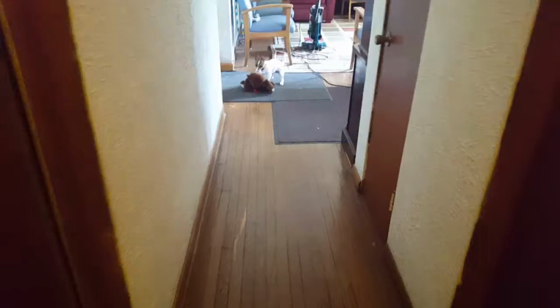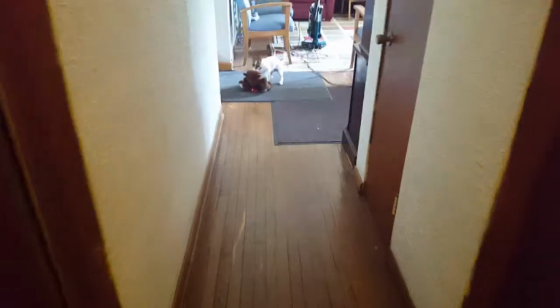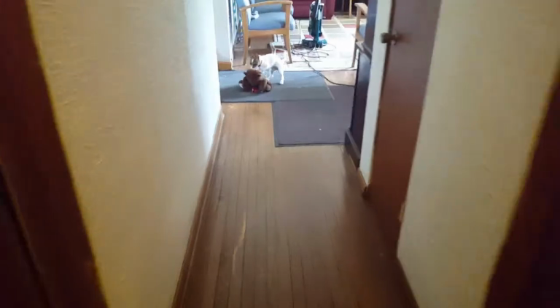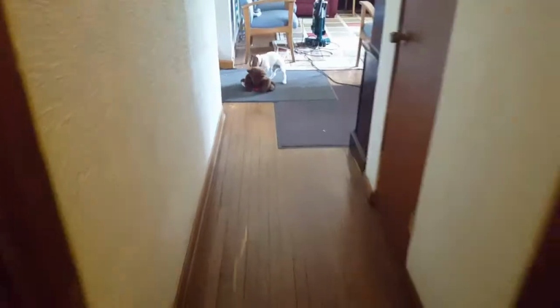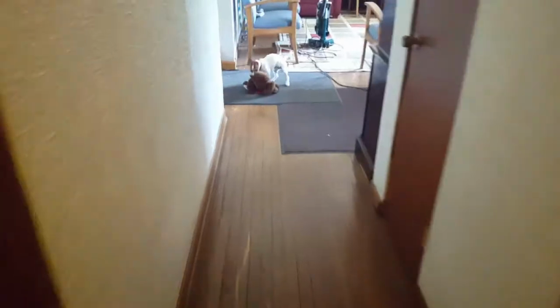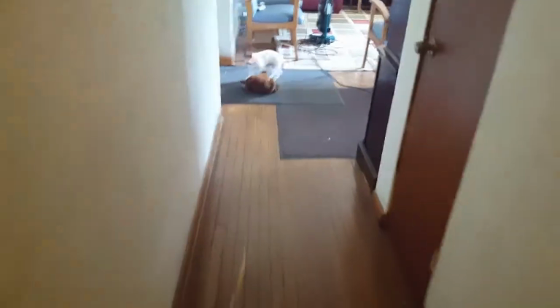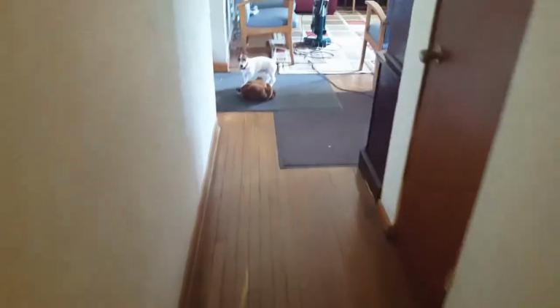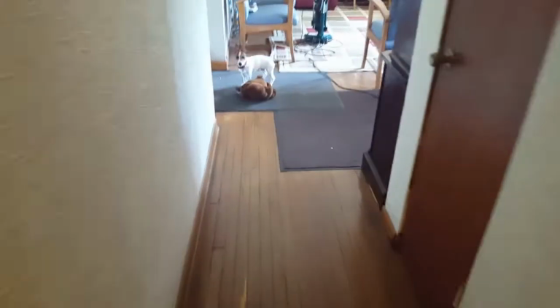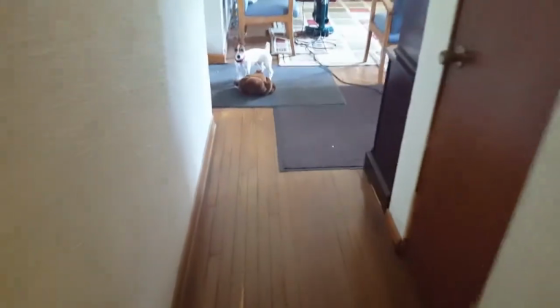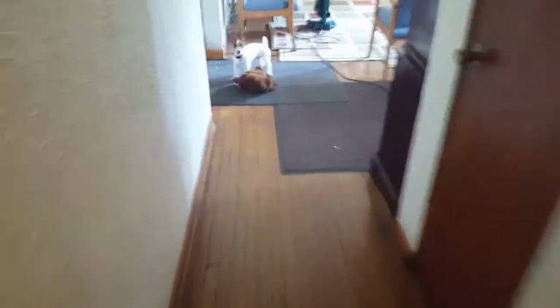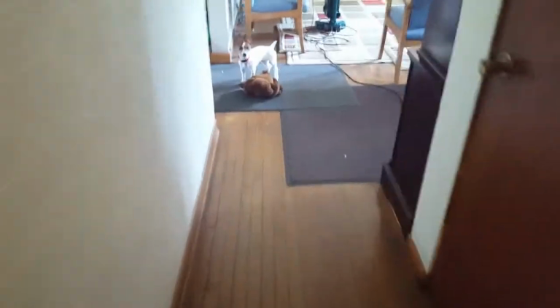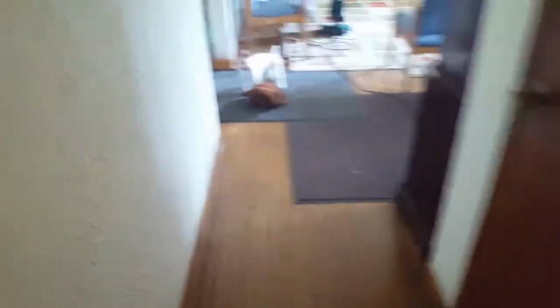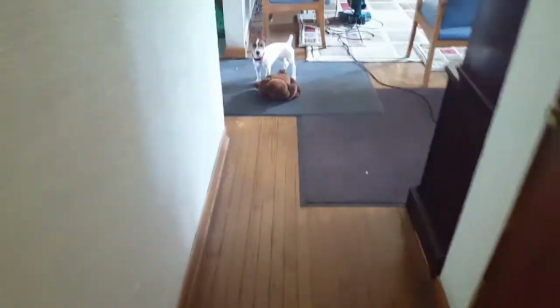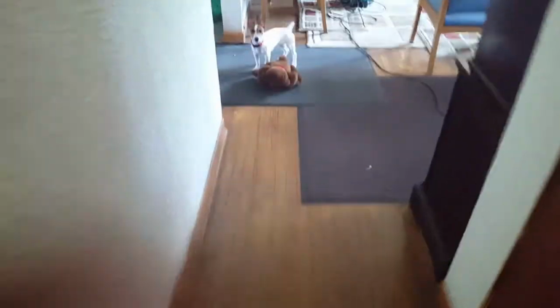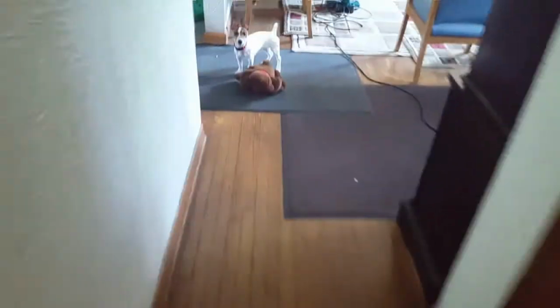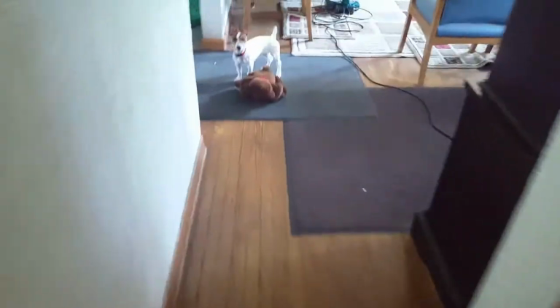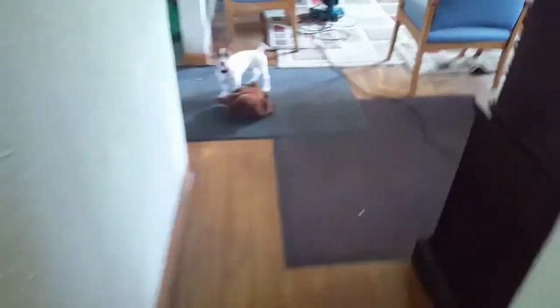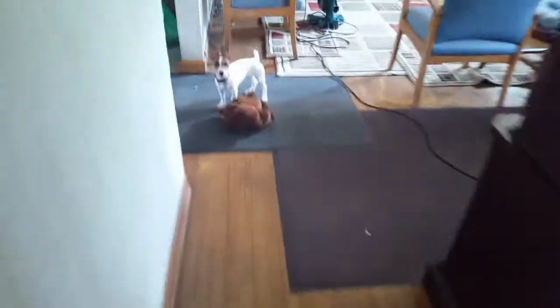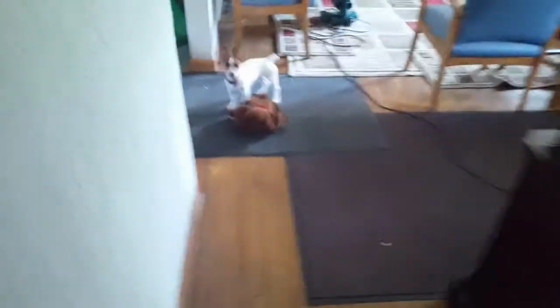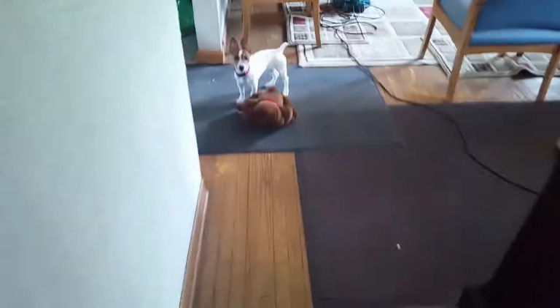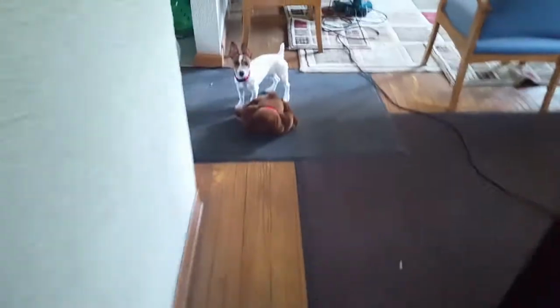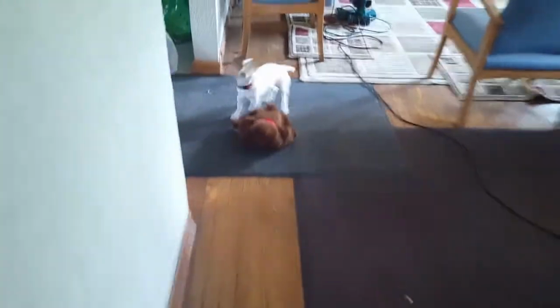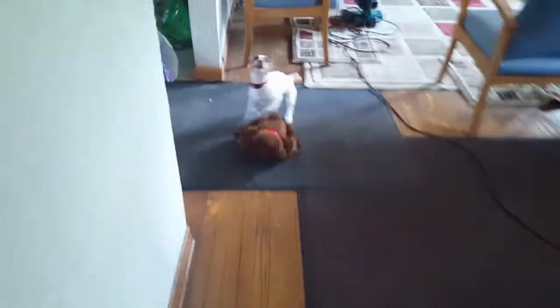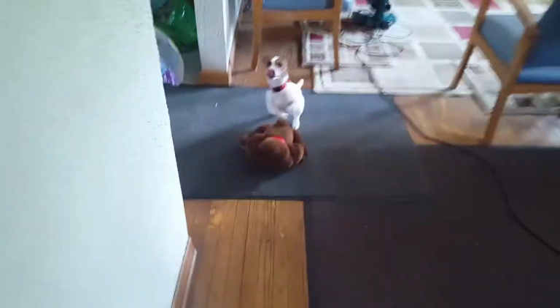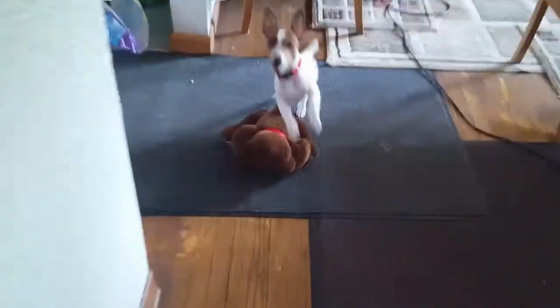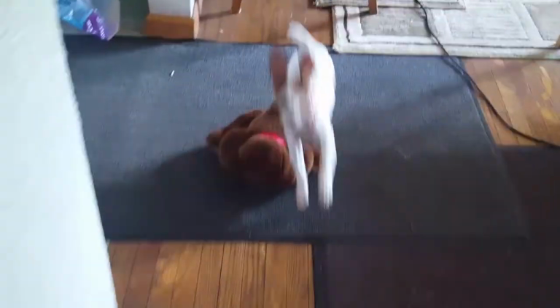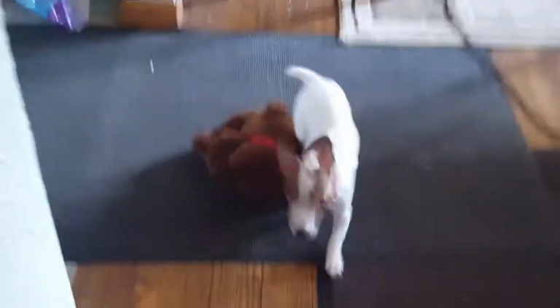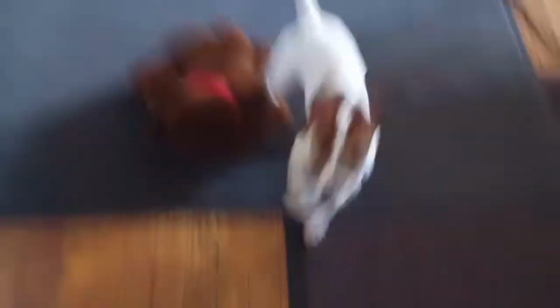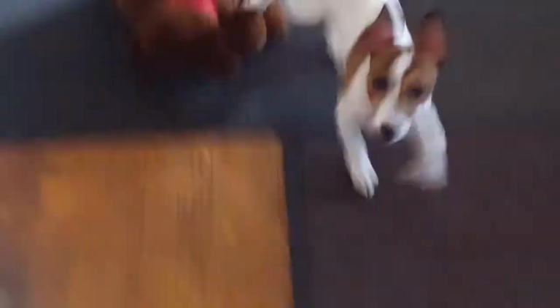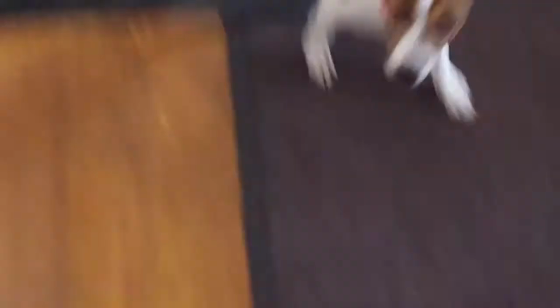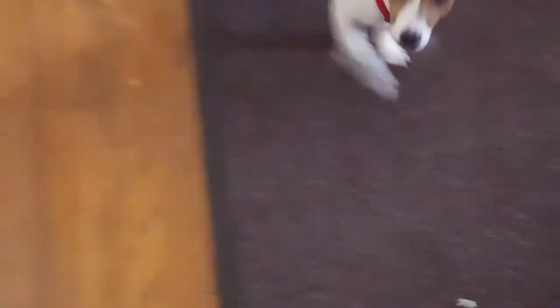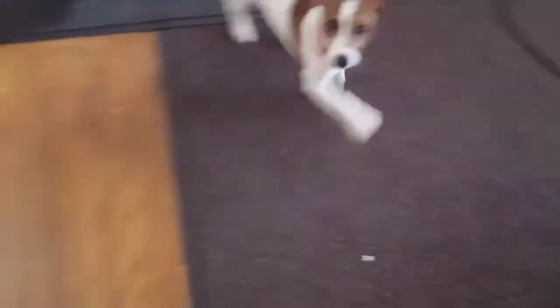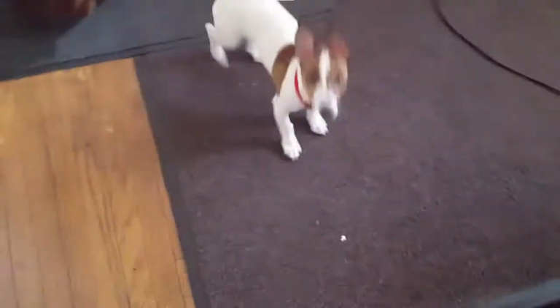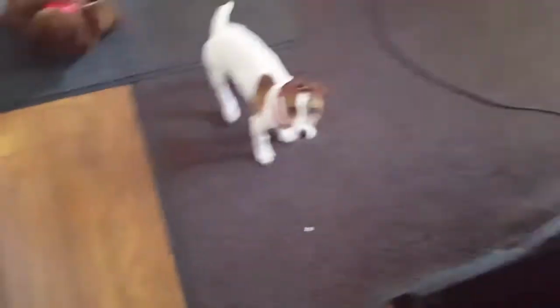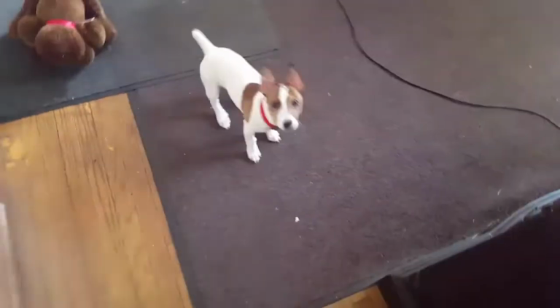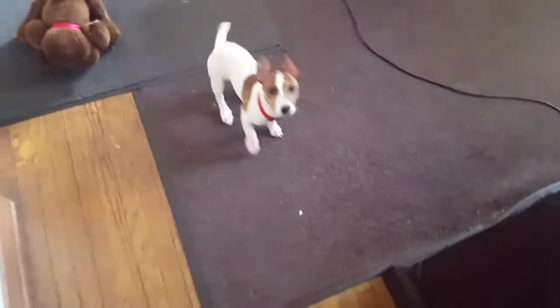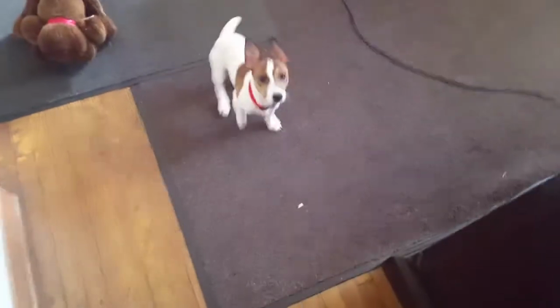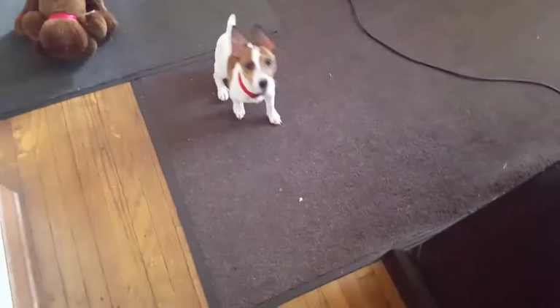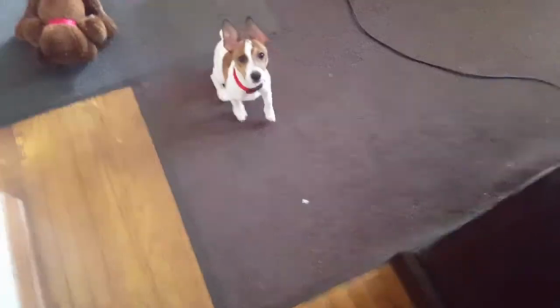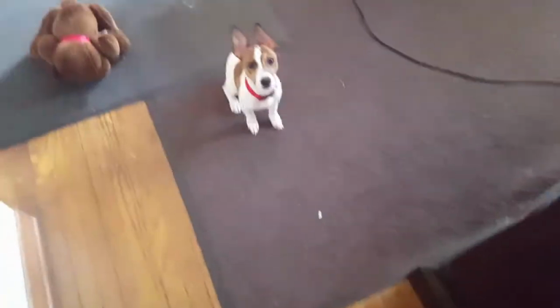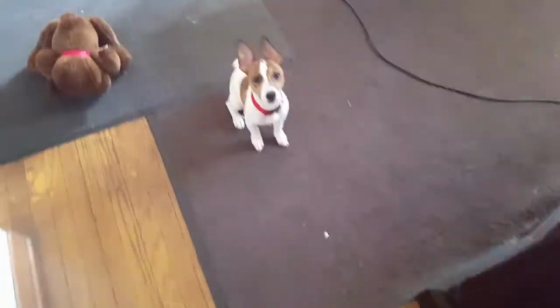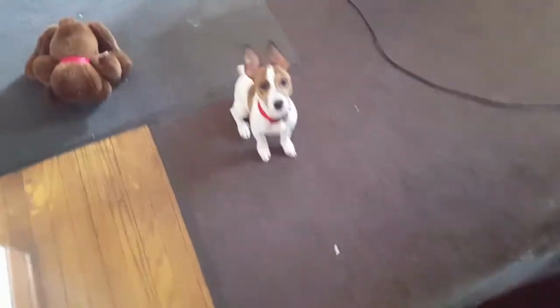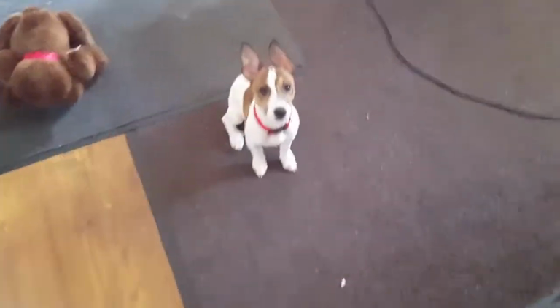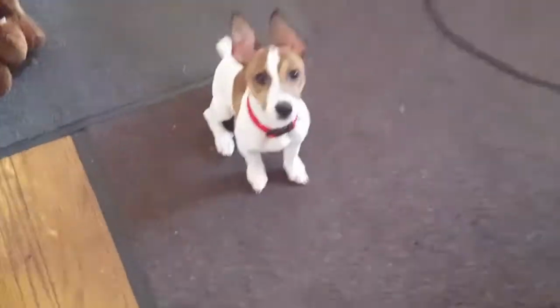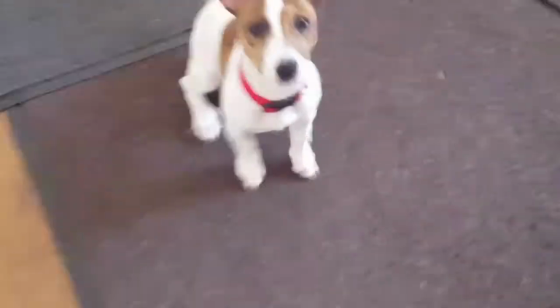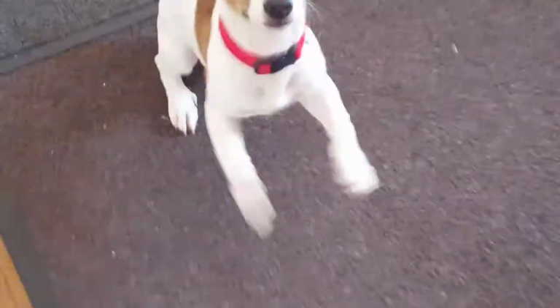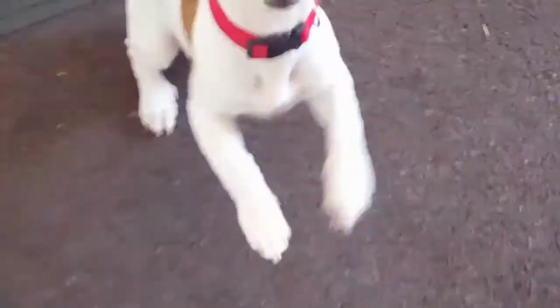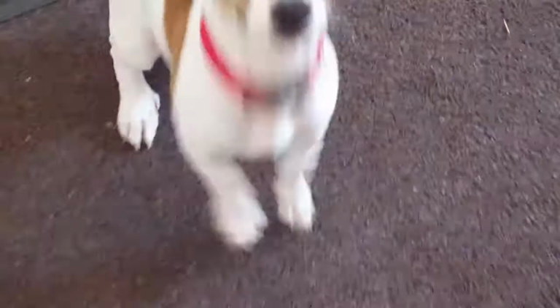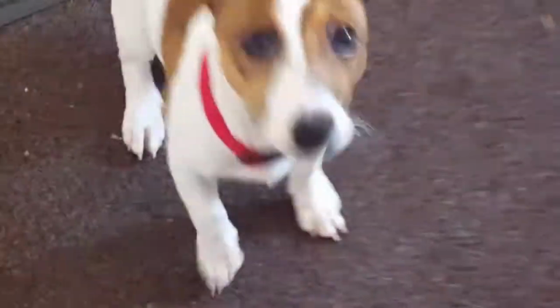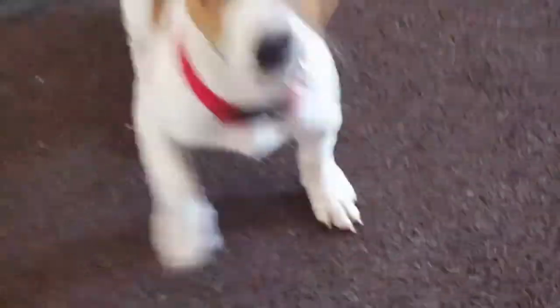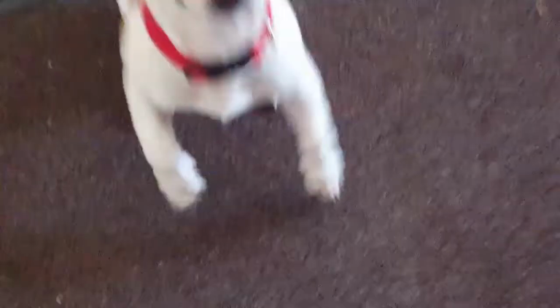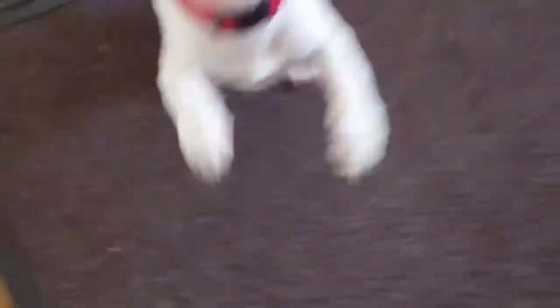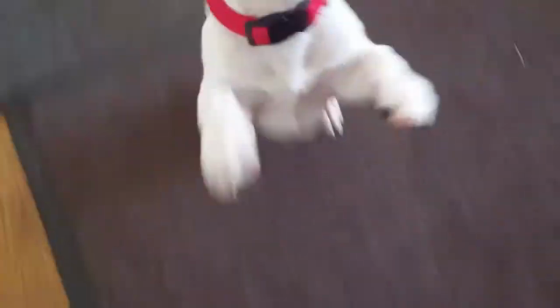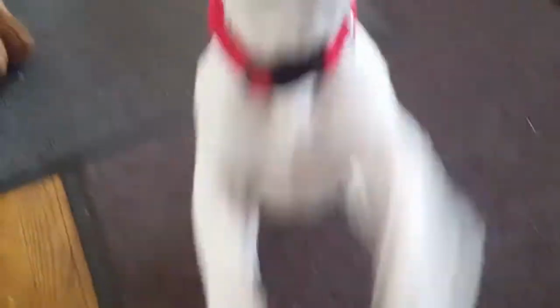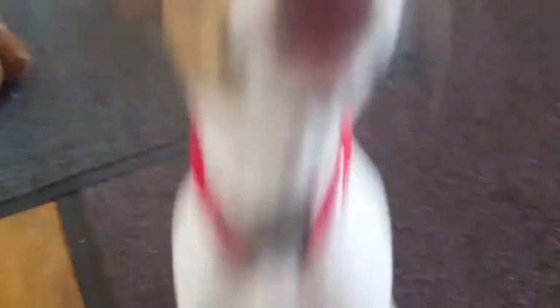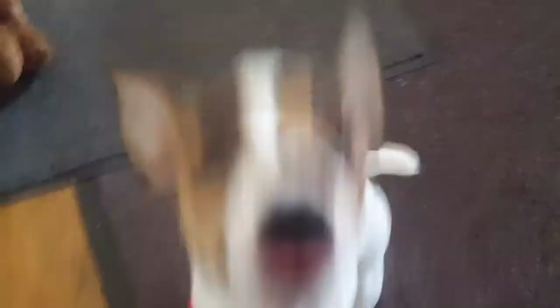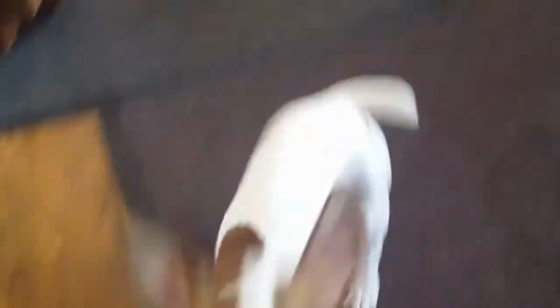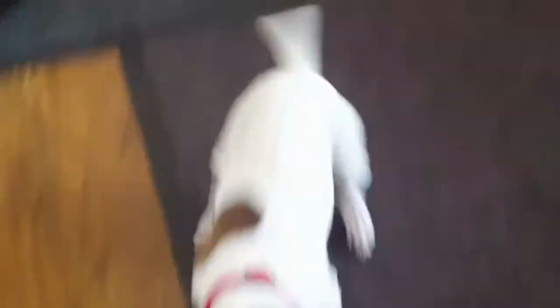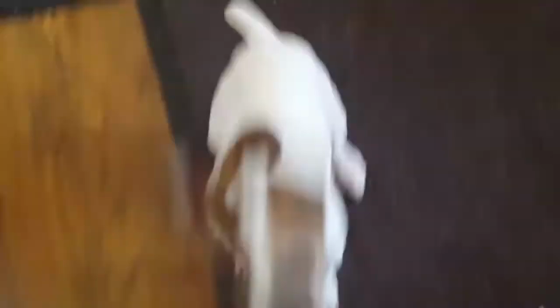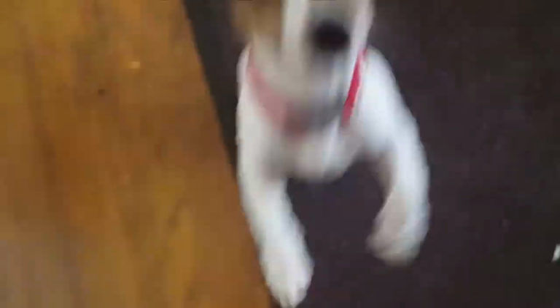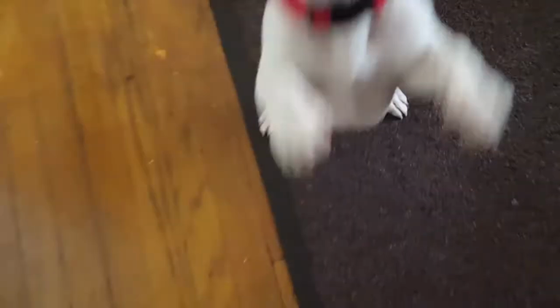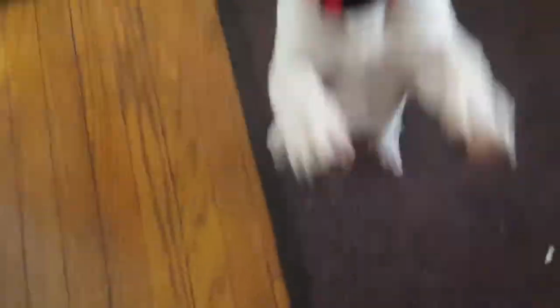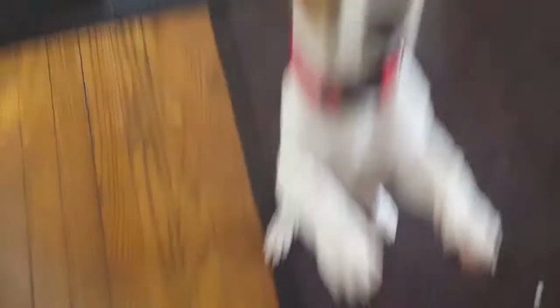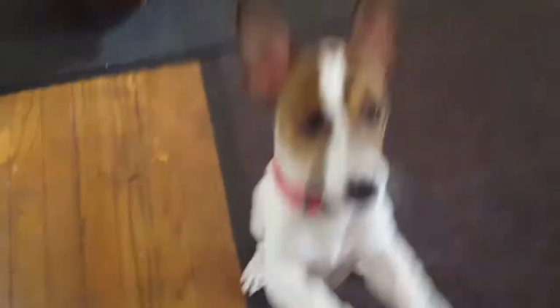I'll be with this bear. Look at him. Look at that doggy. Look at that doggy. Look at him.